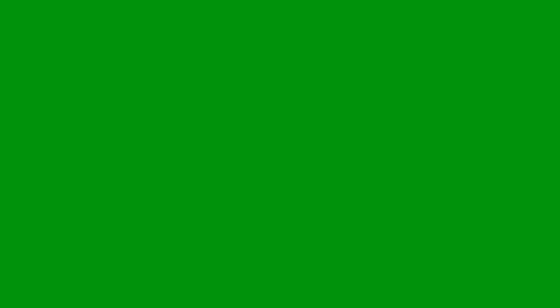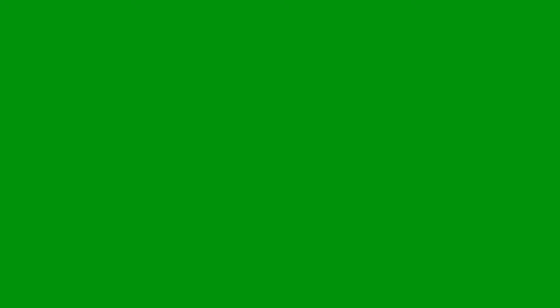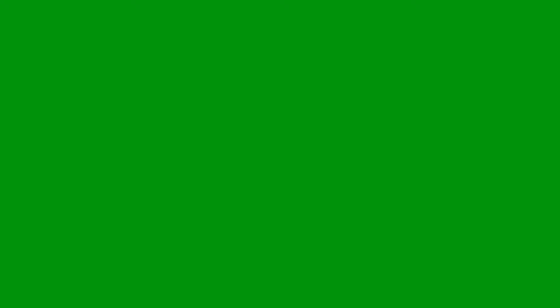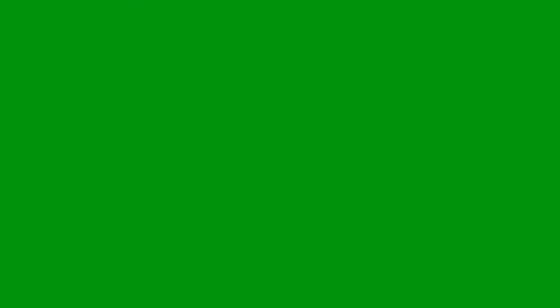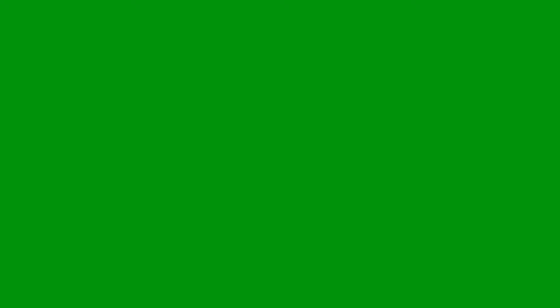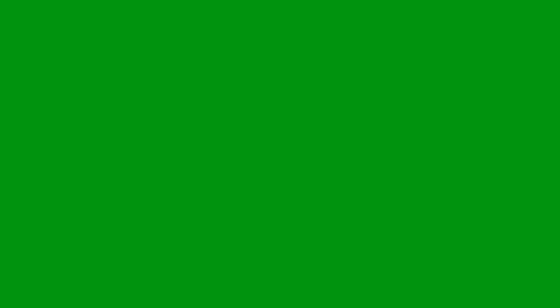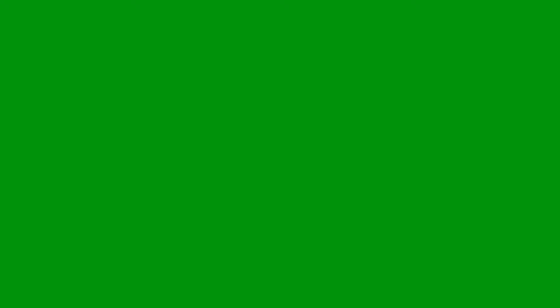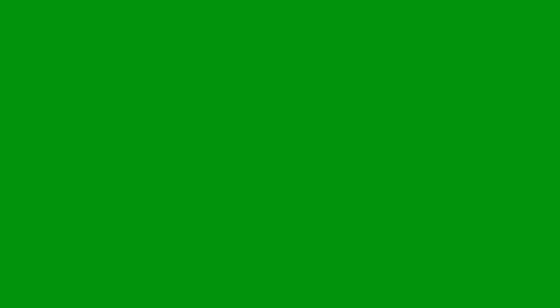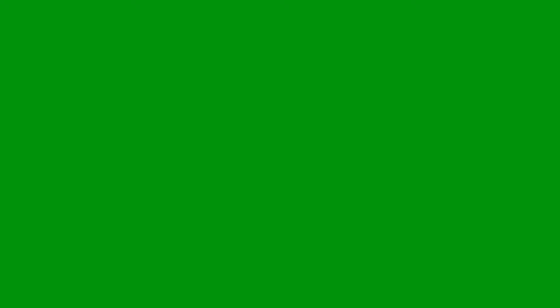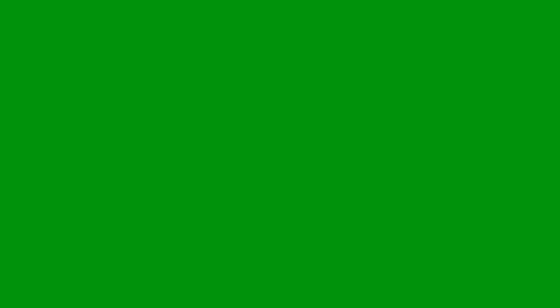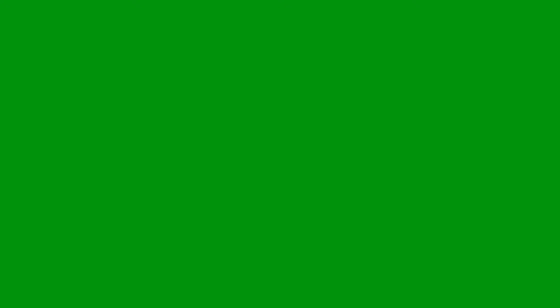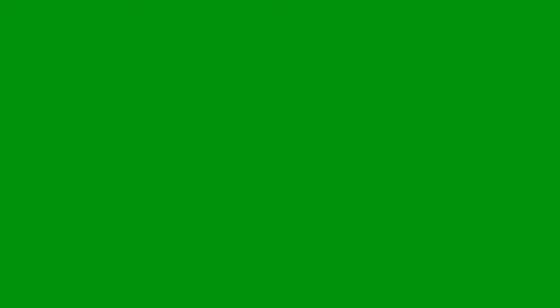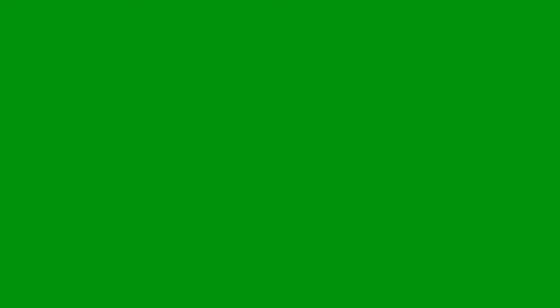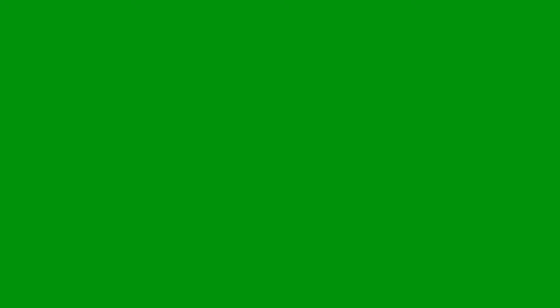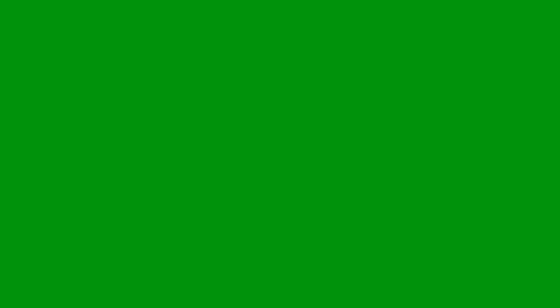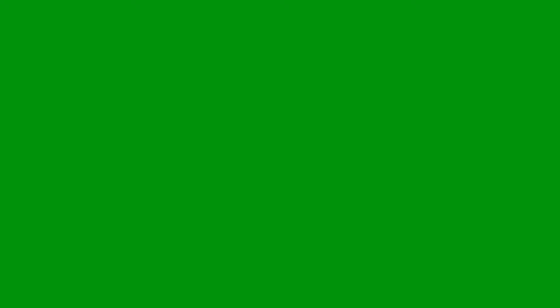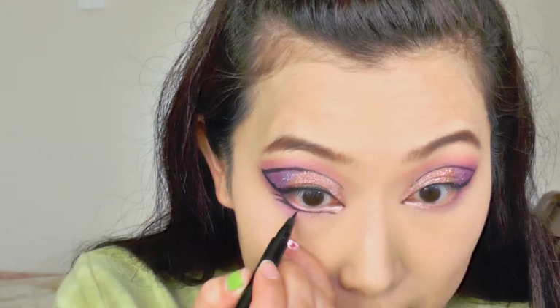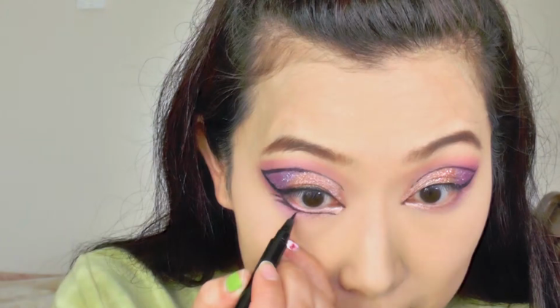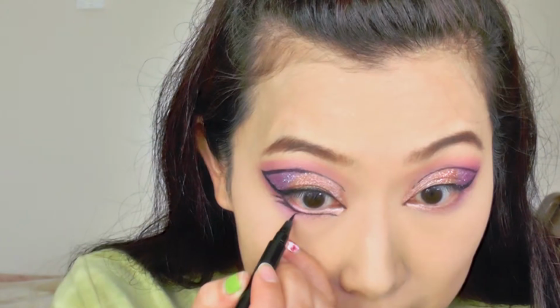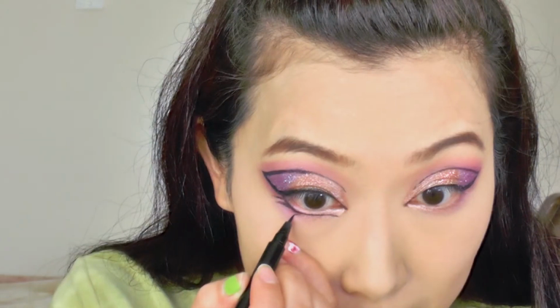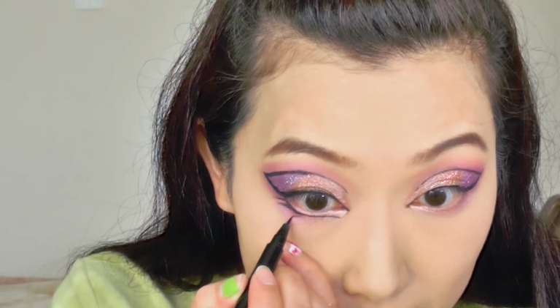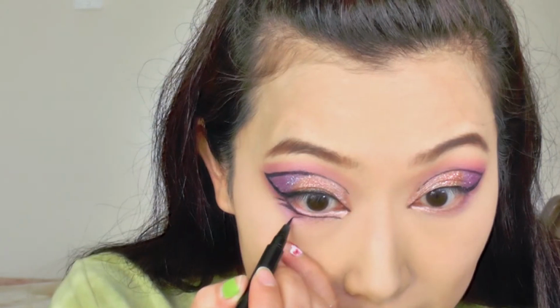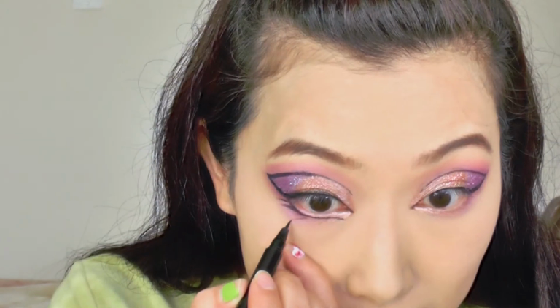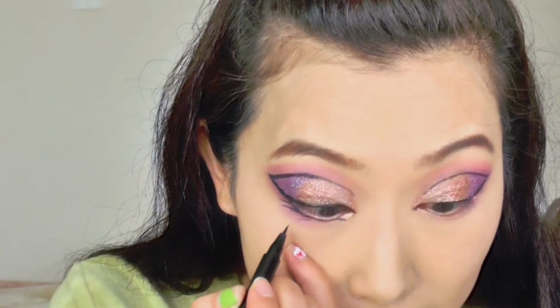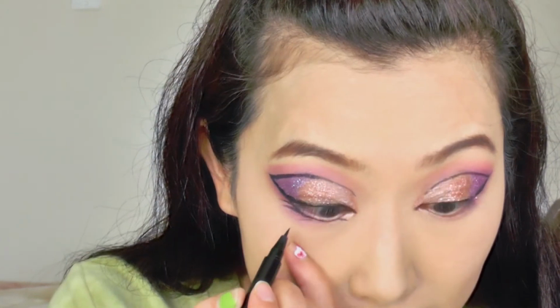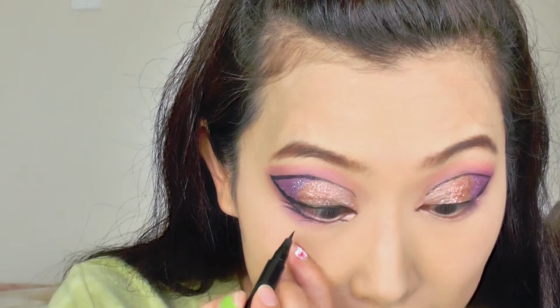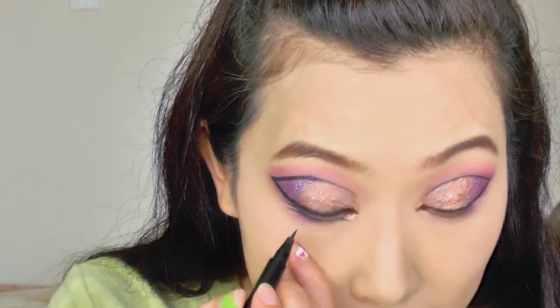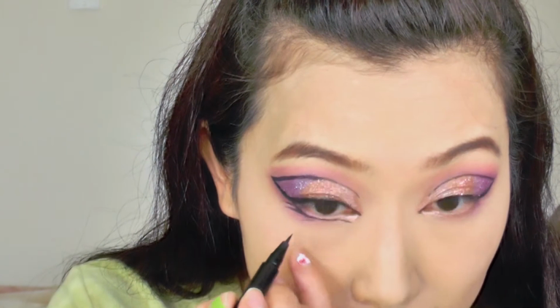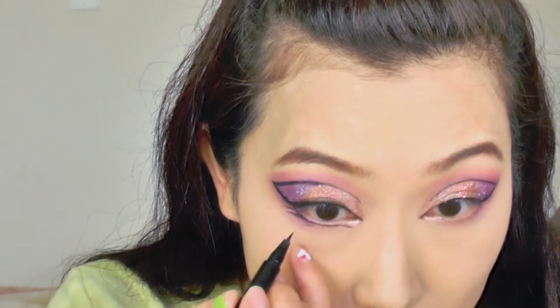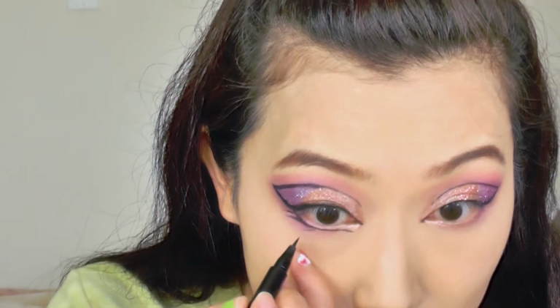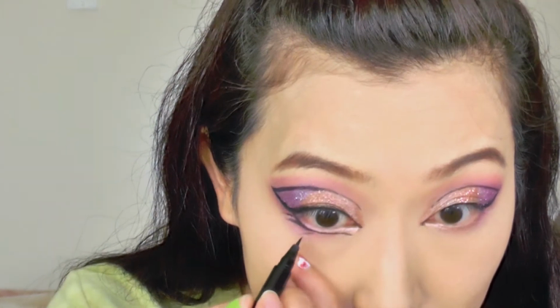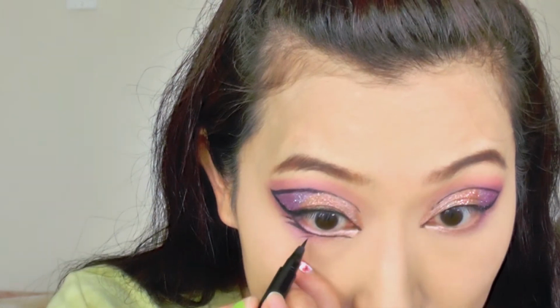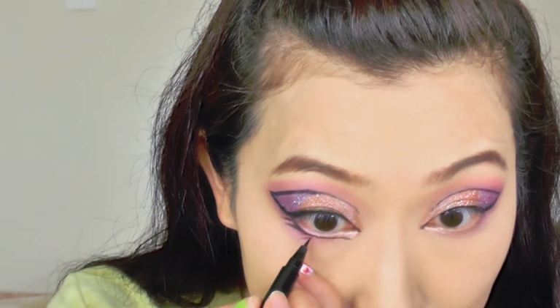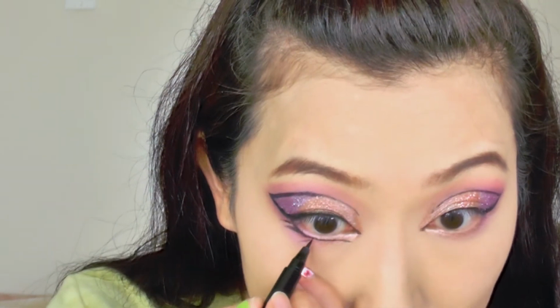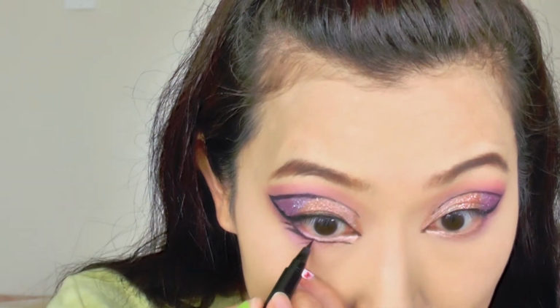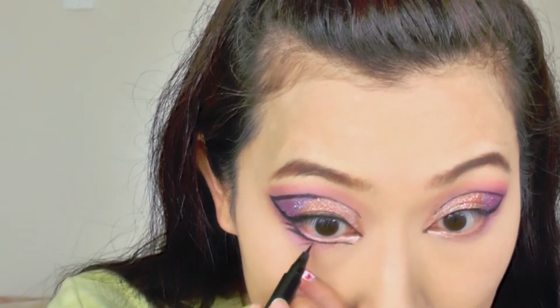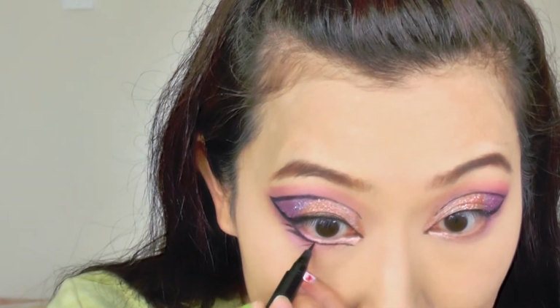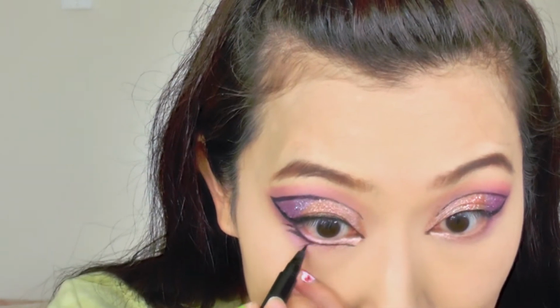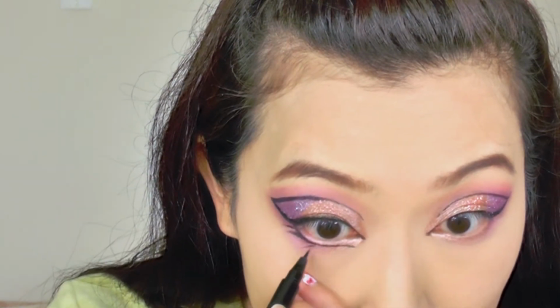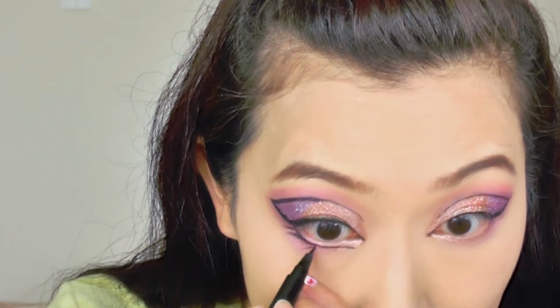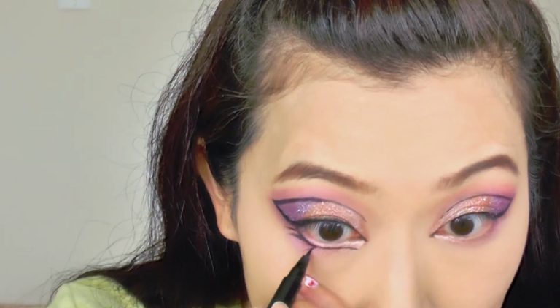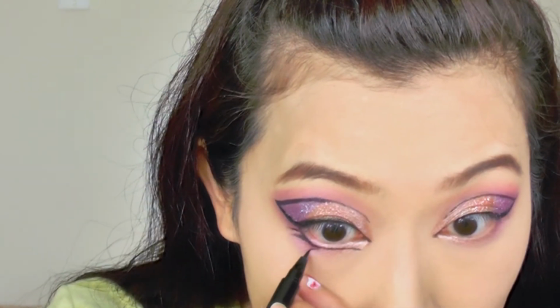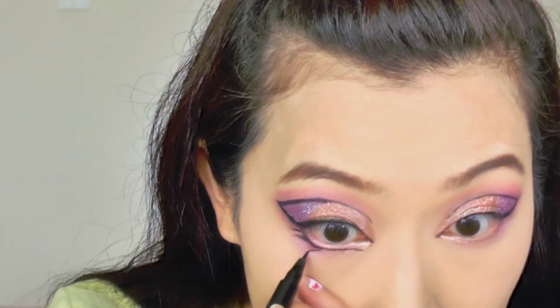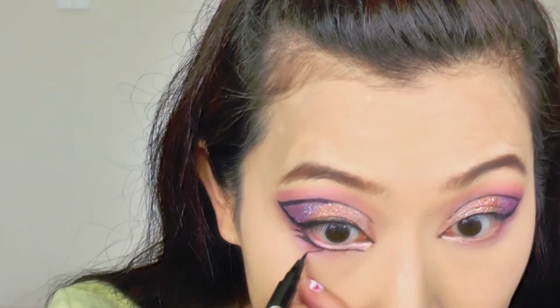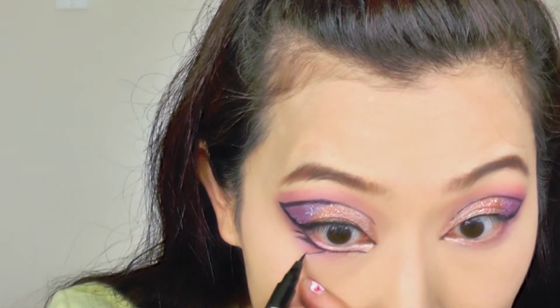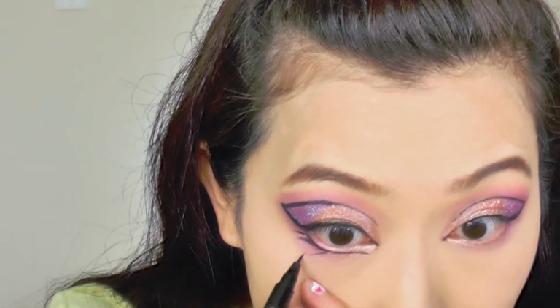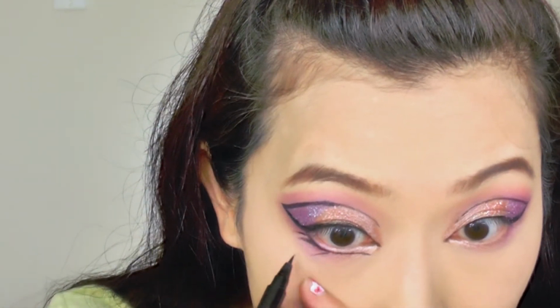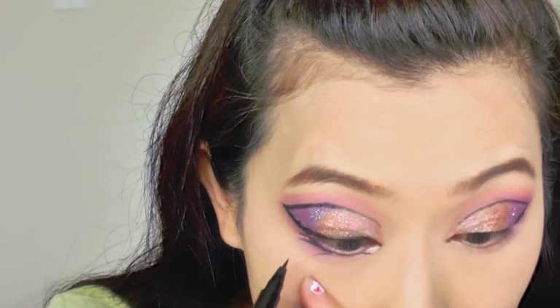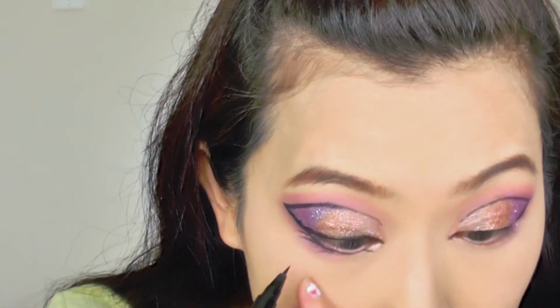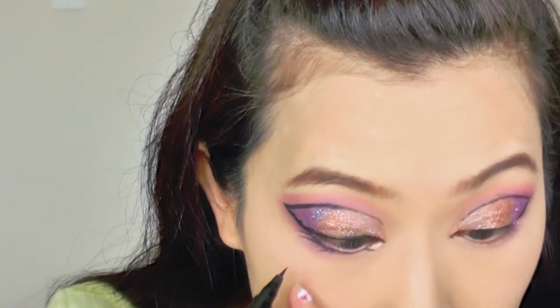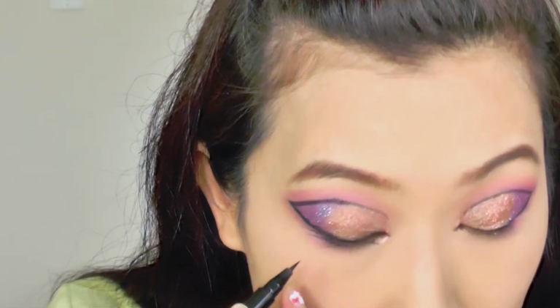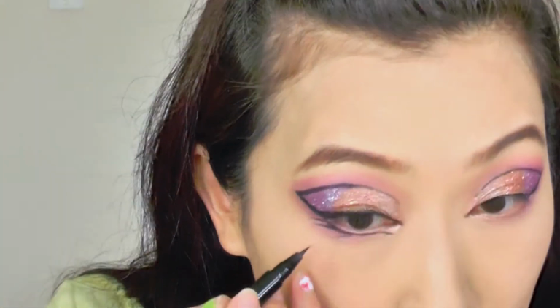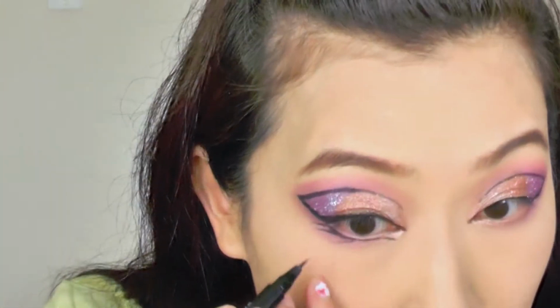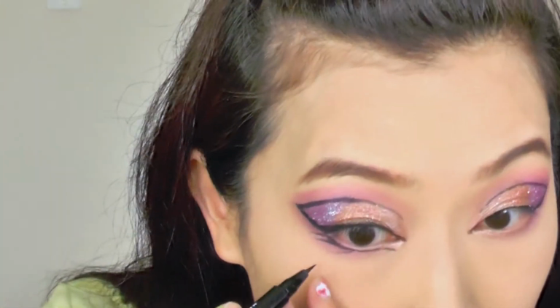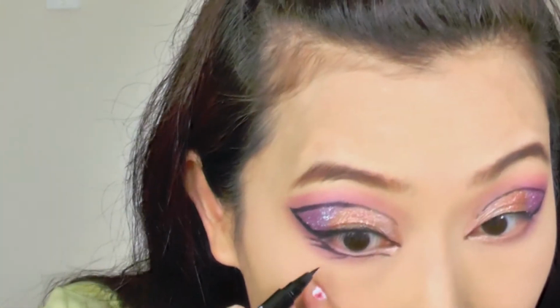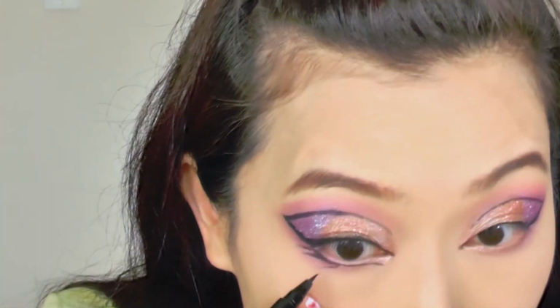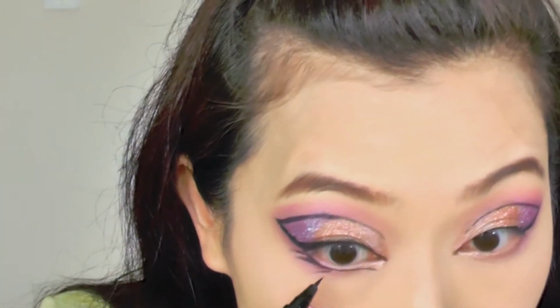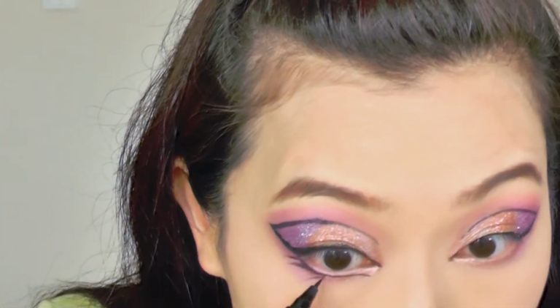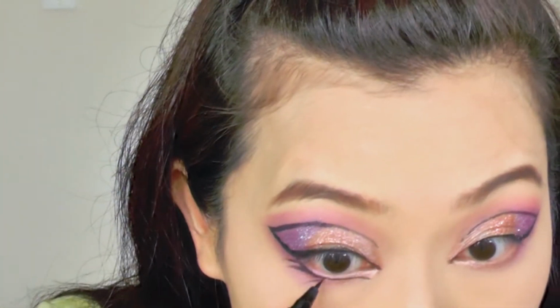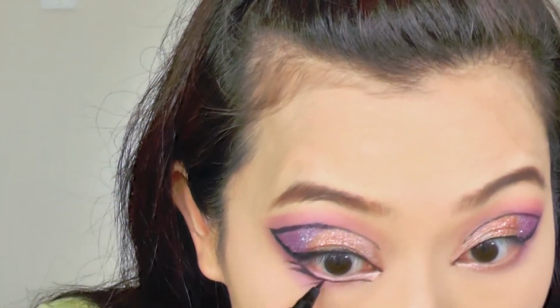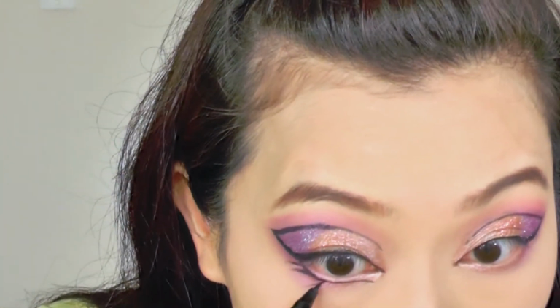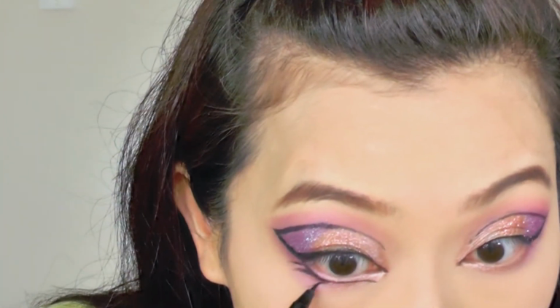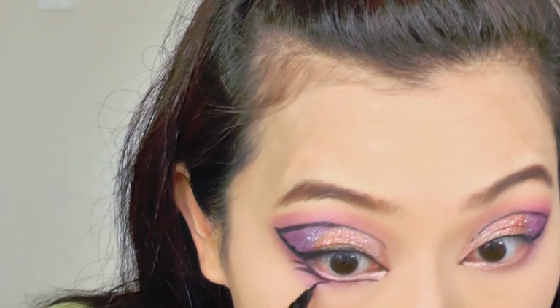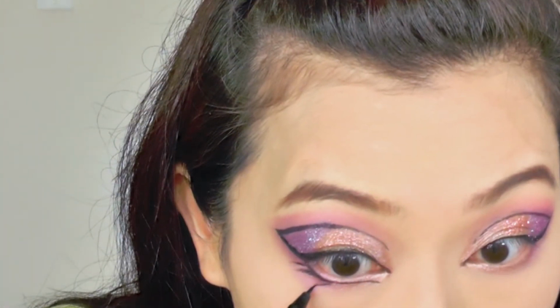So here is a close-up on how I draw the bottom eyeliner.